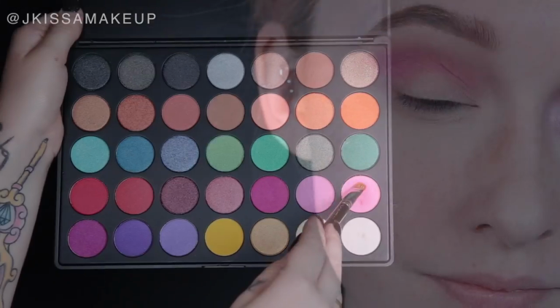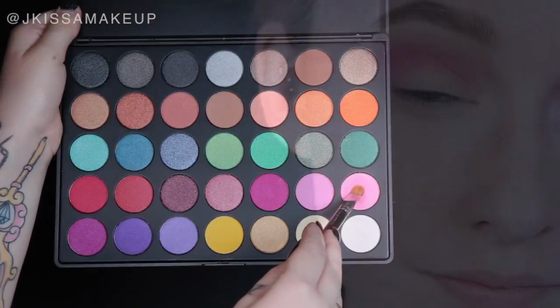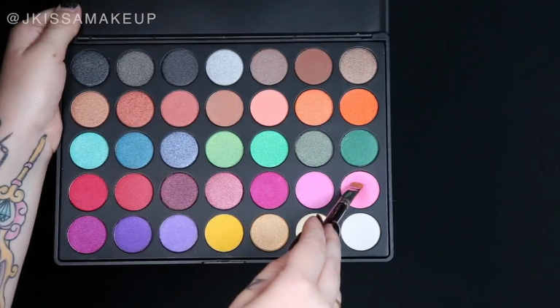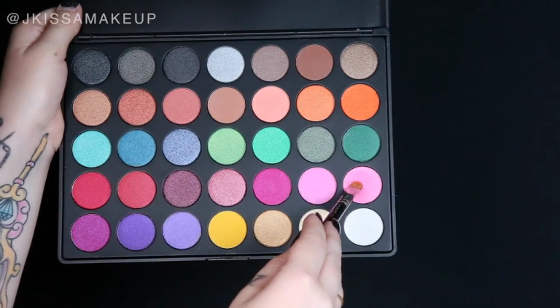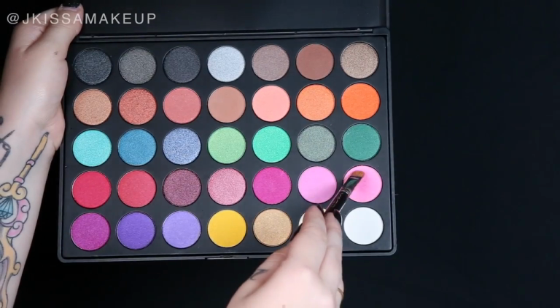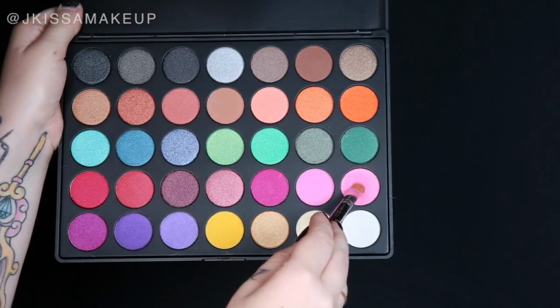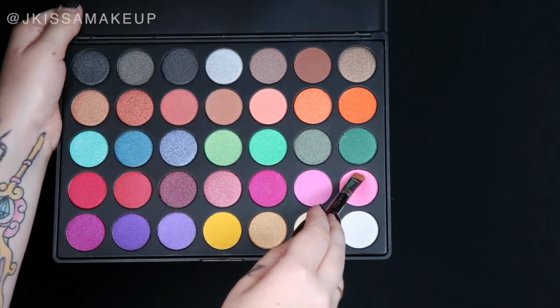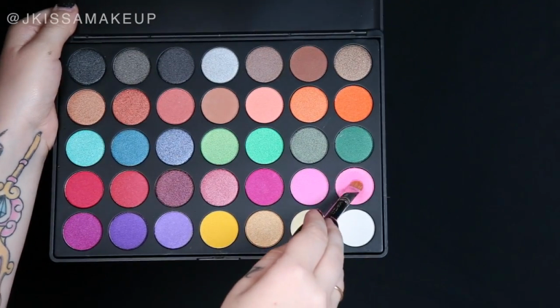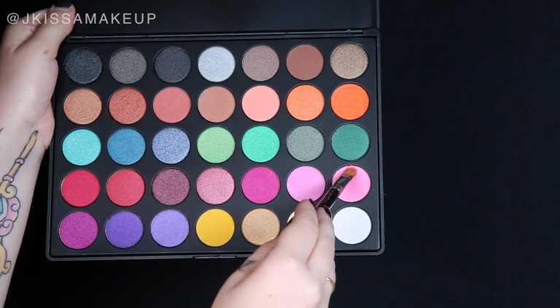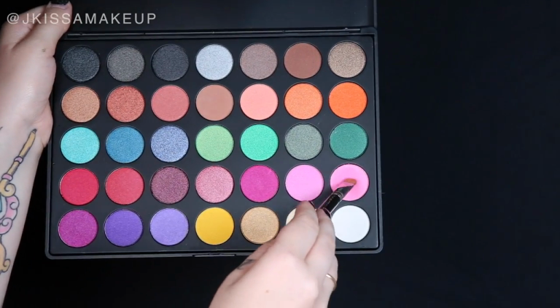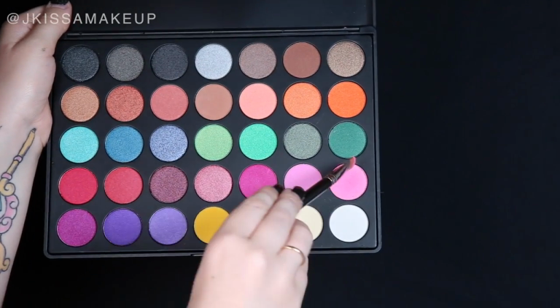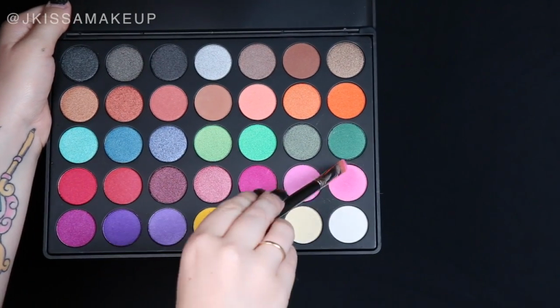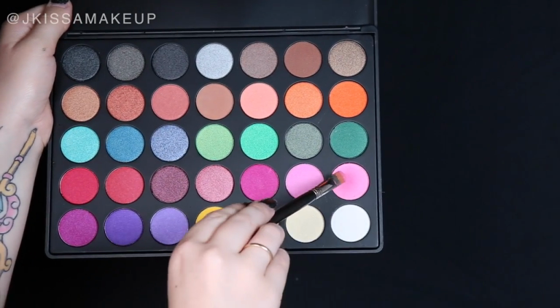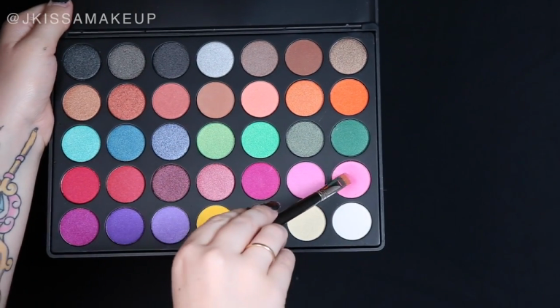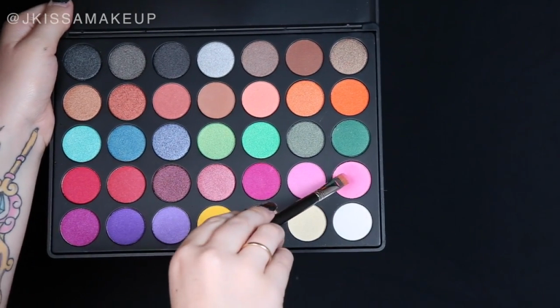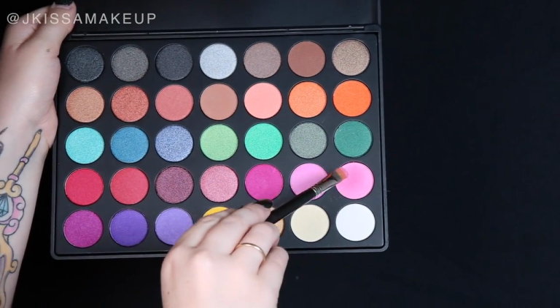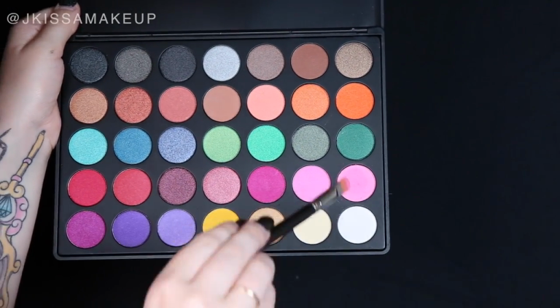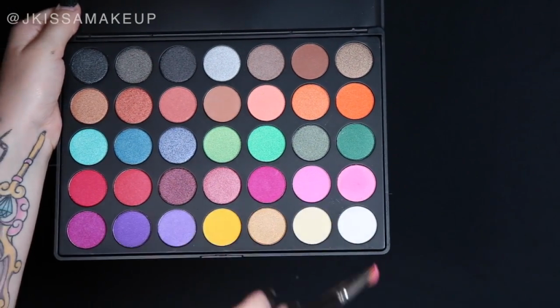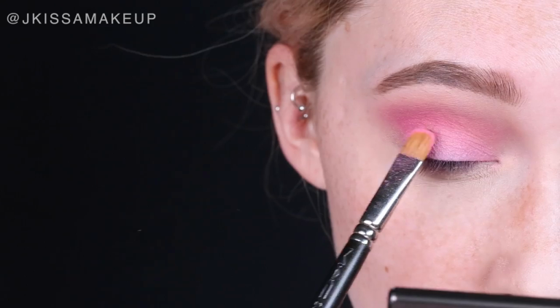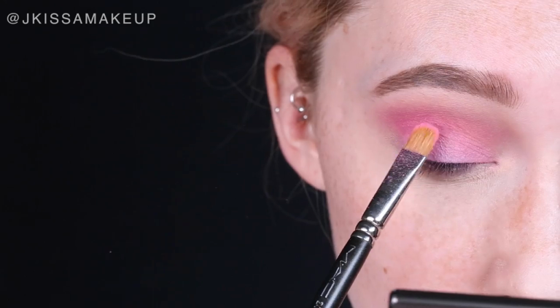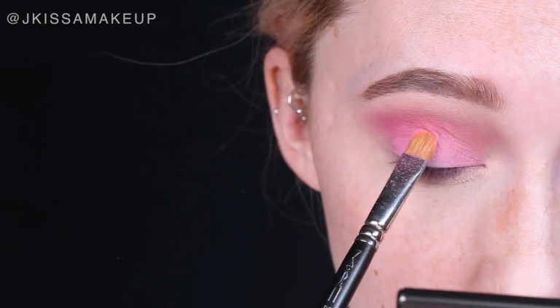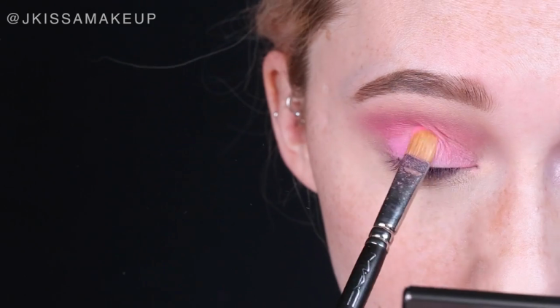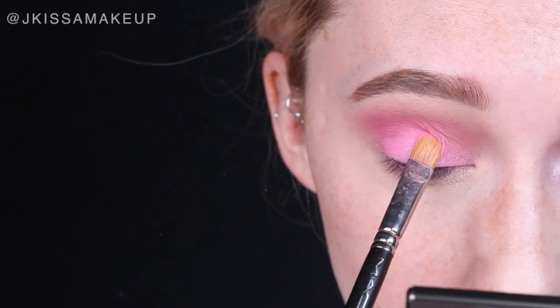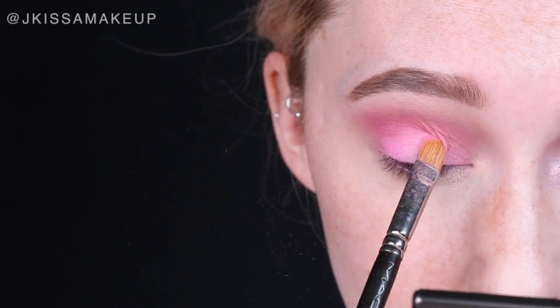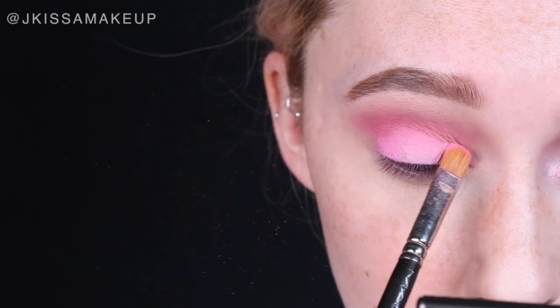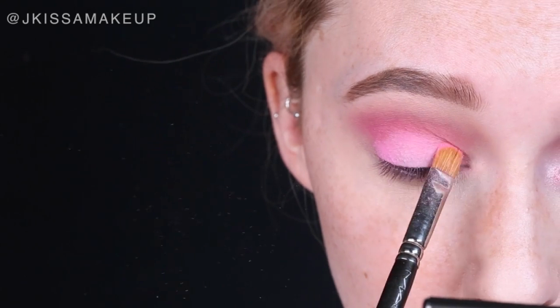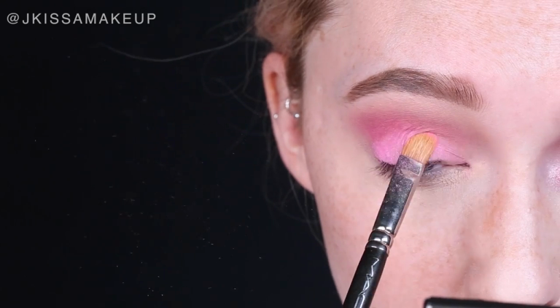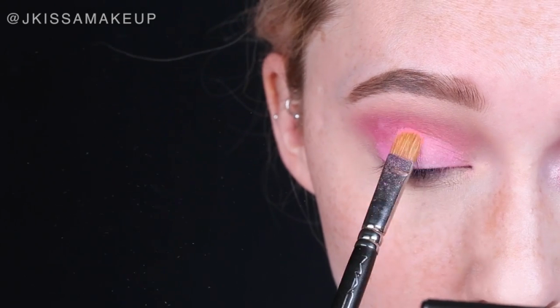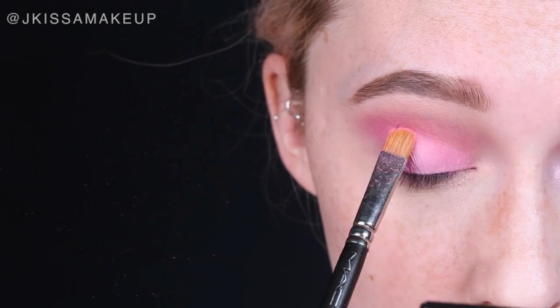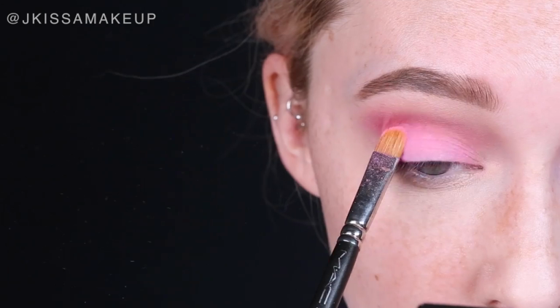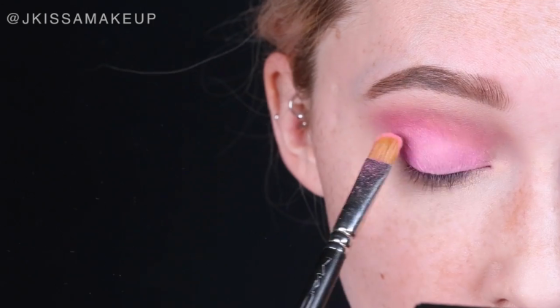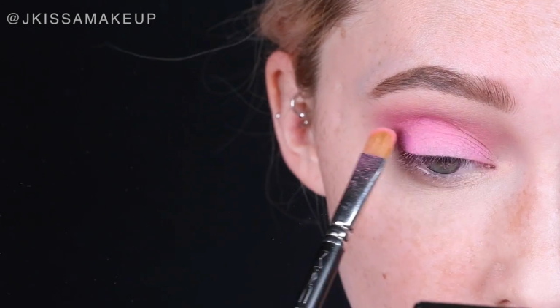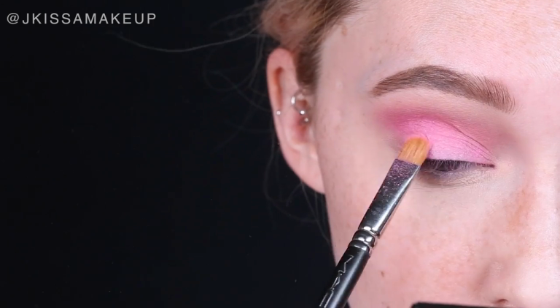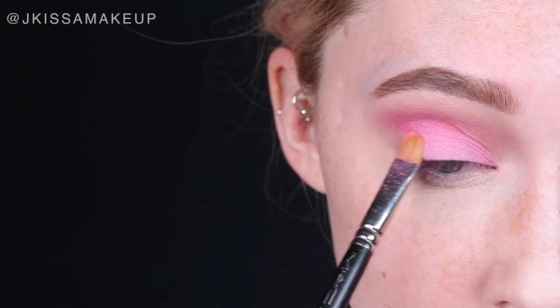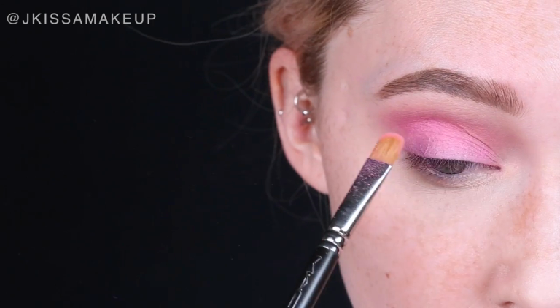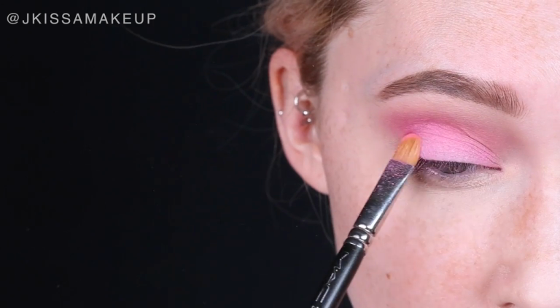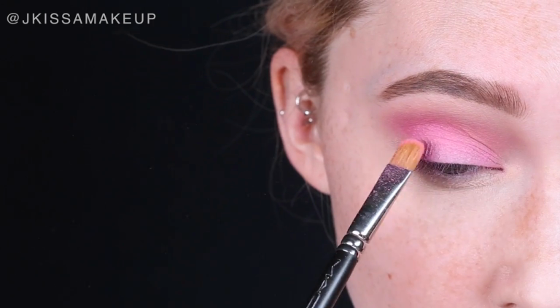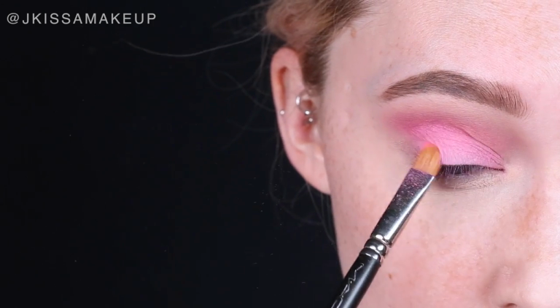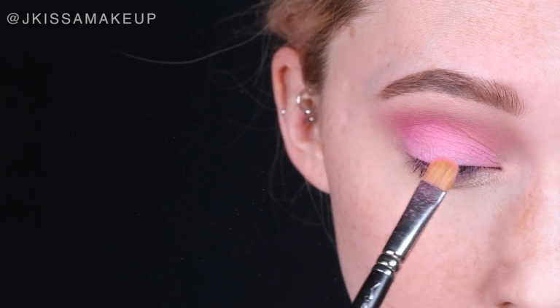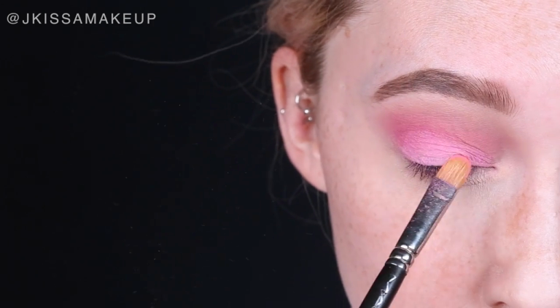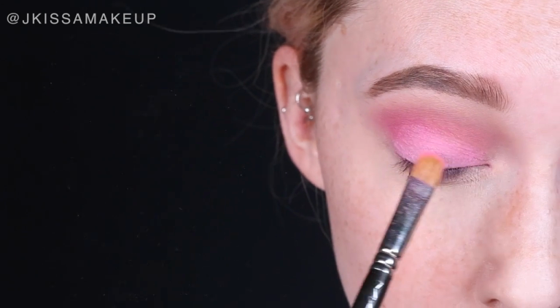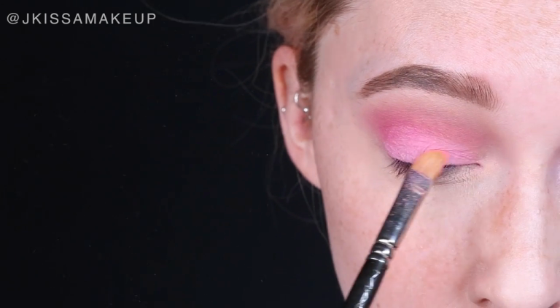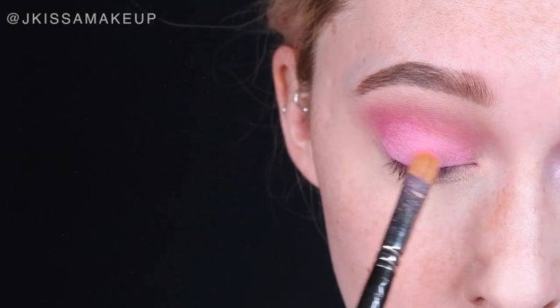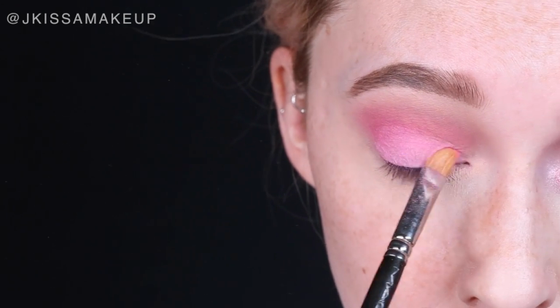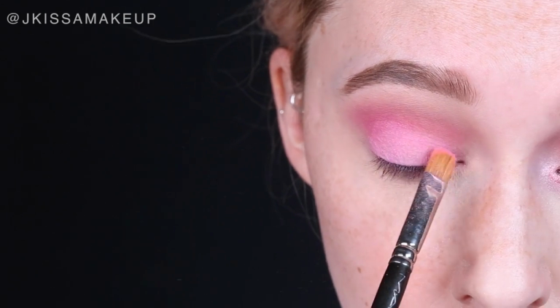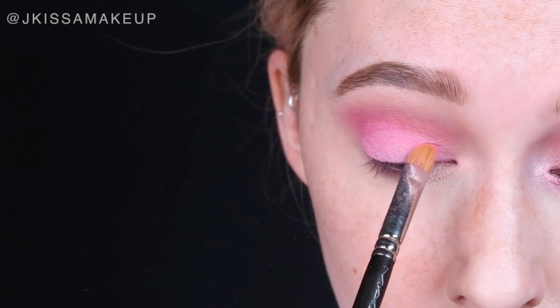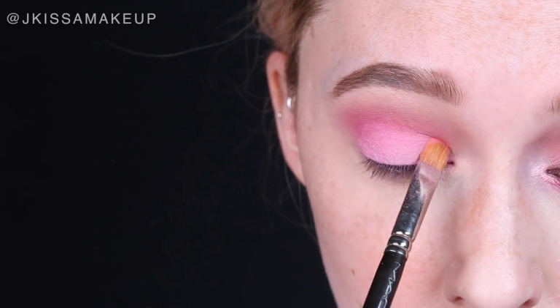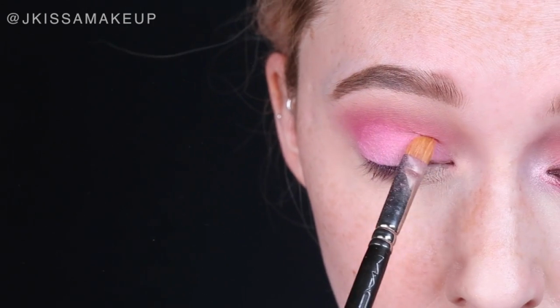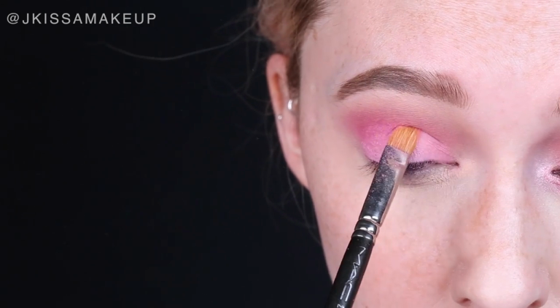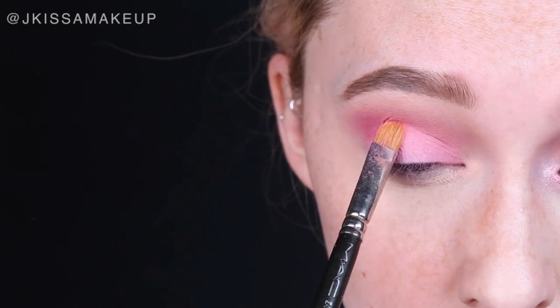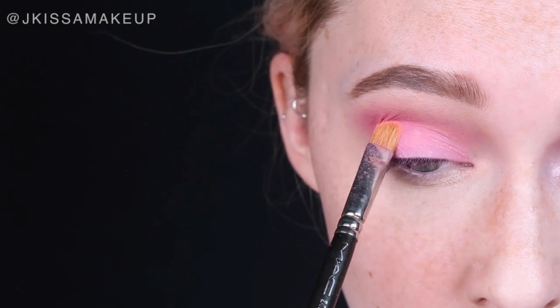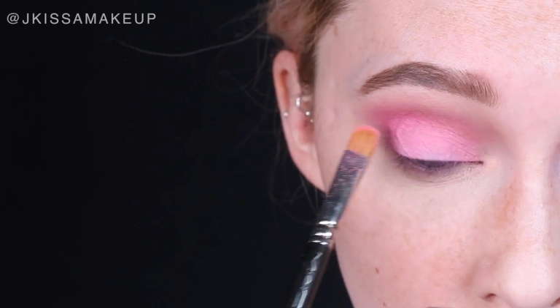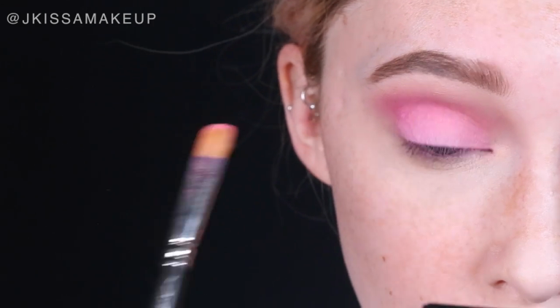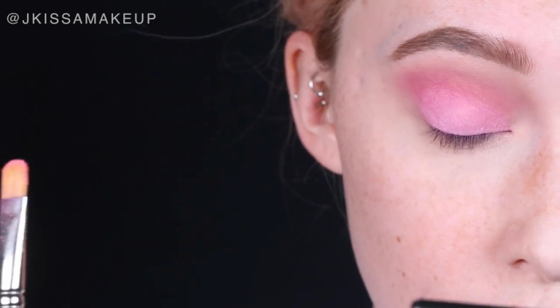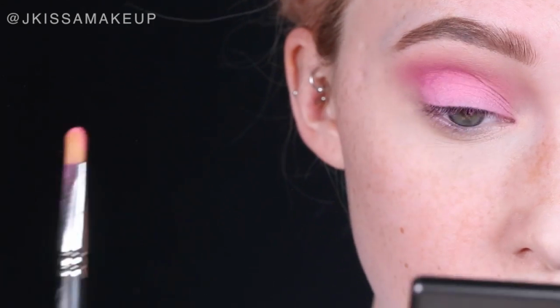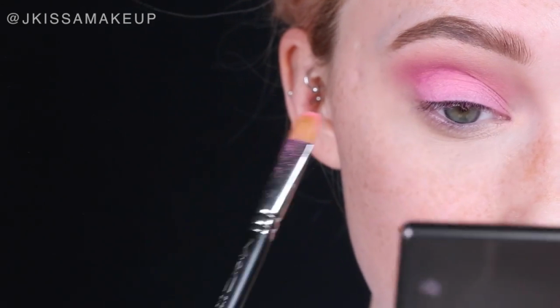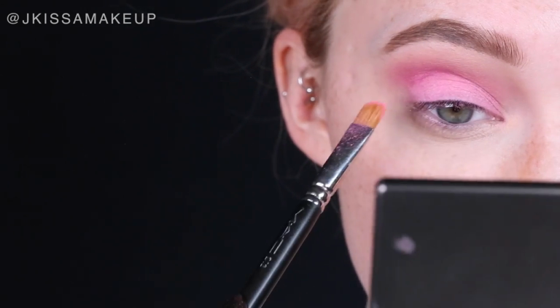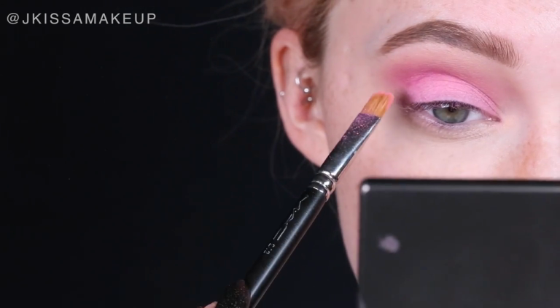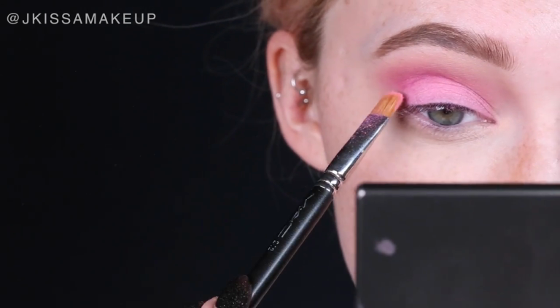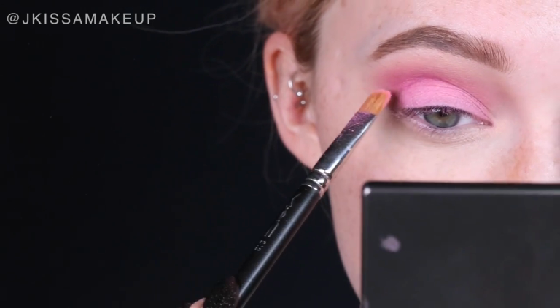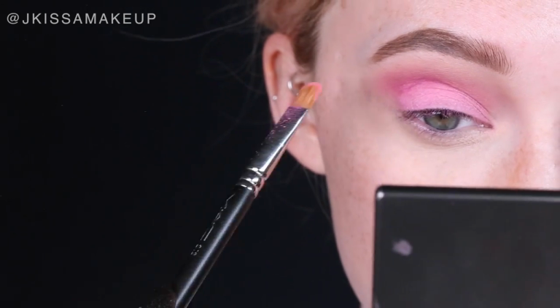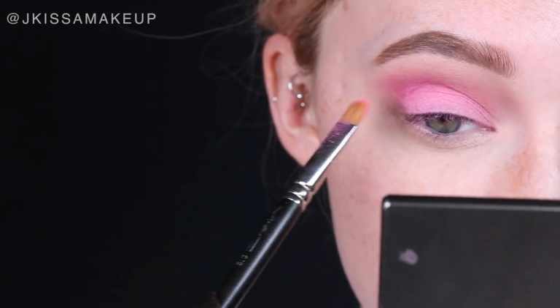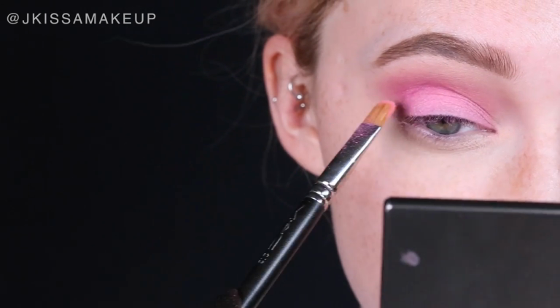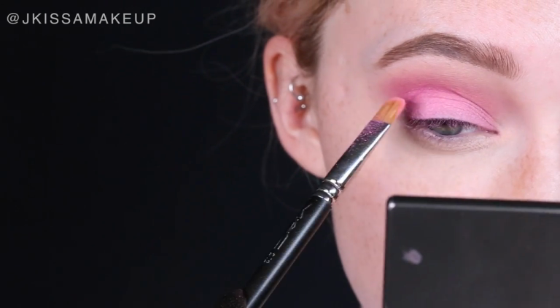For my lid, I'm taking a medium pink eyeshadow — this one is from the Morphe 35U palette — and packing it all over the lid.